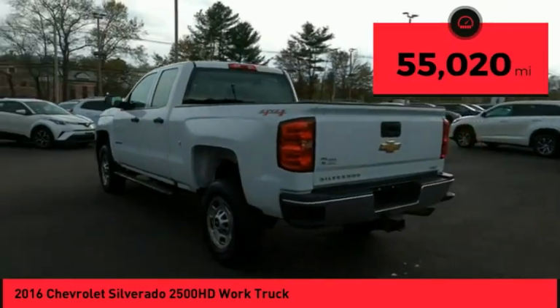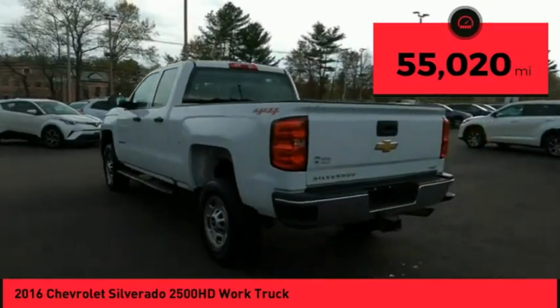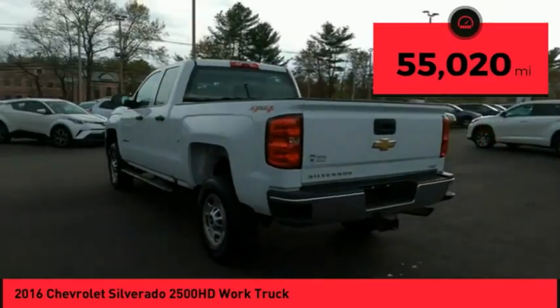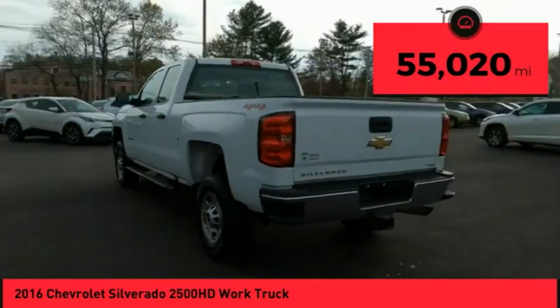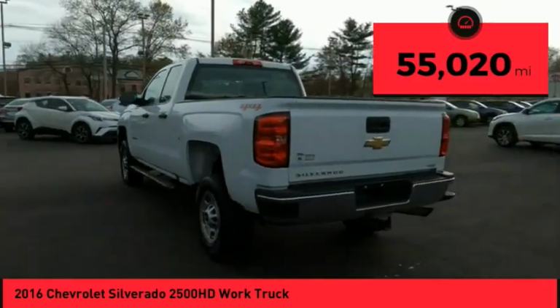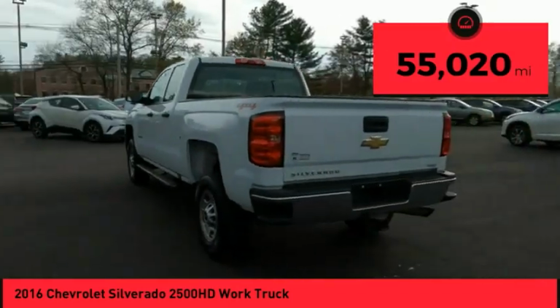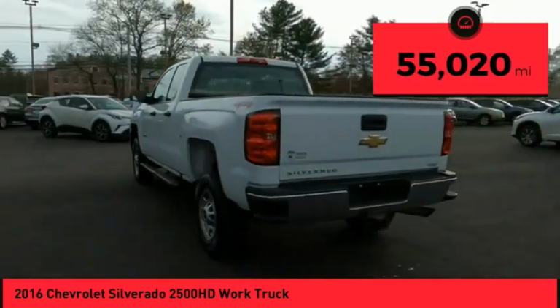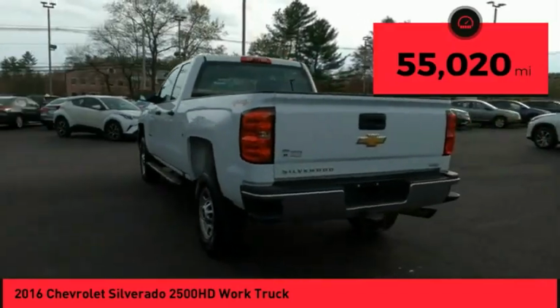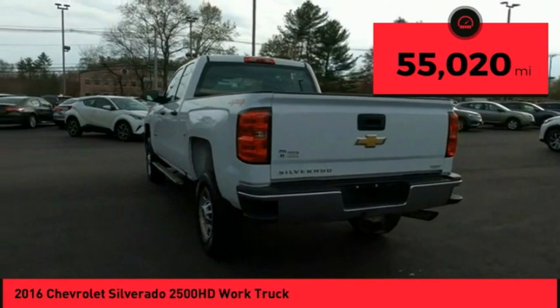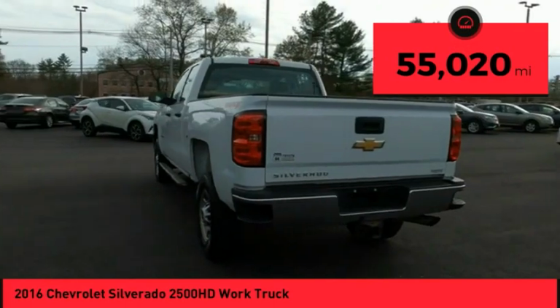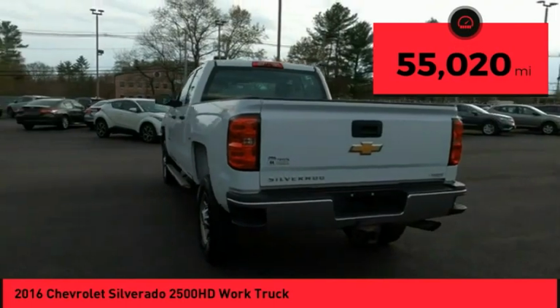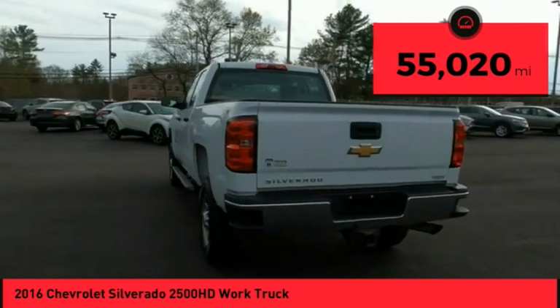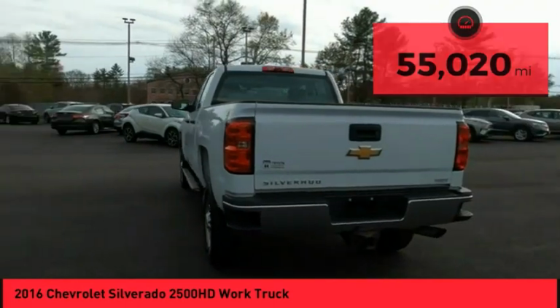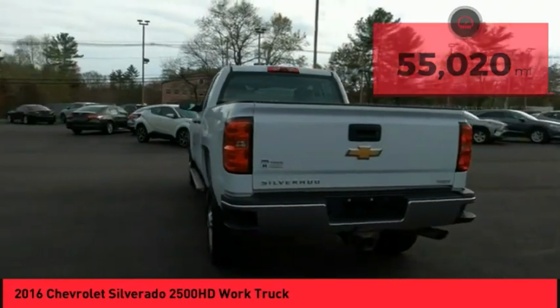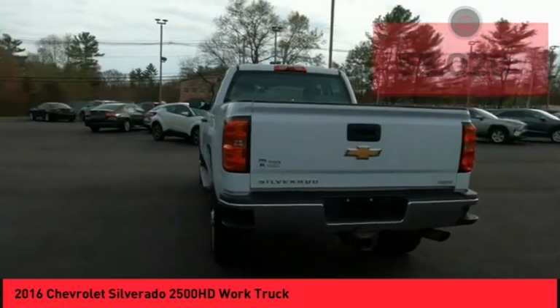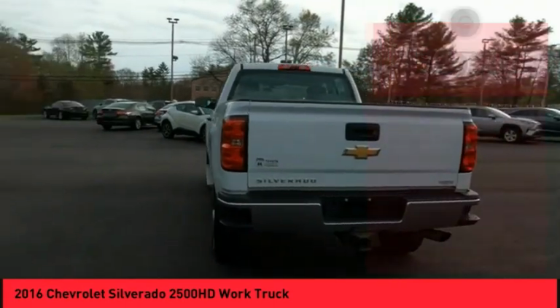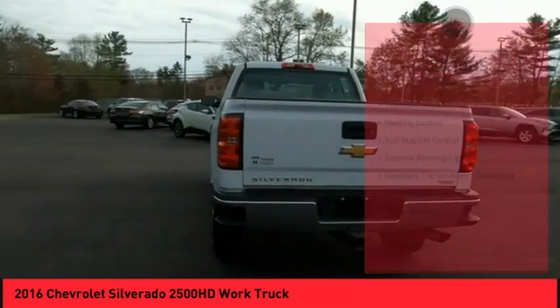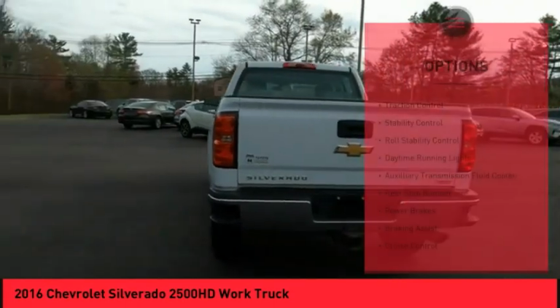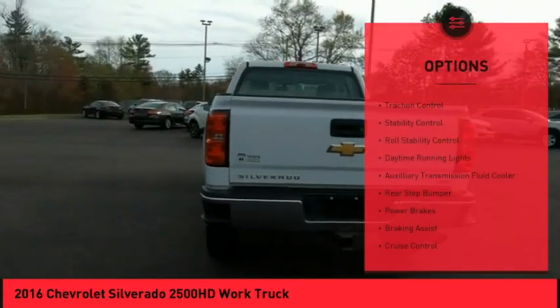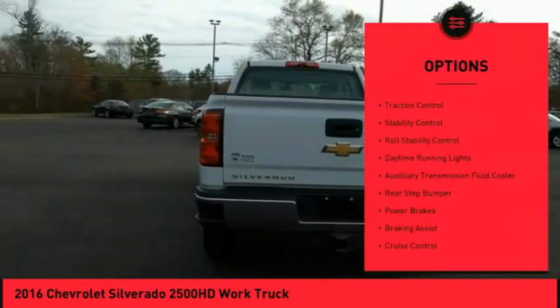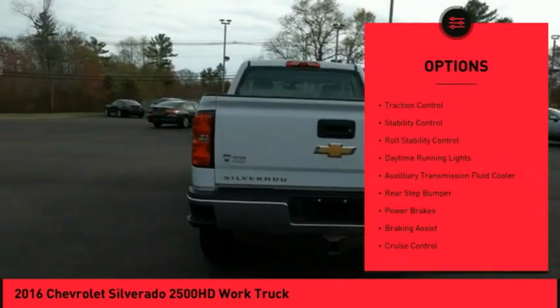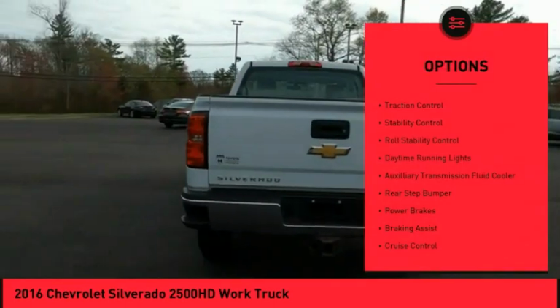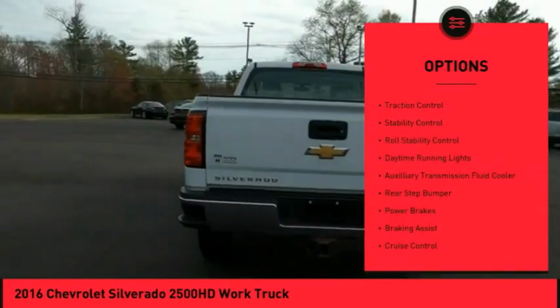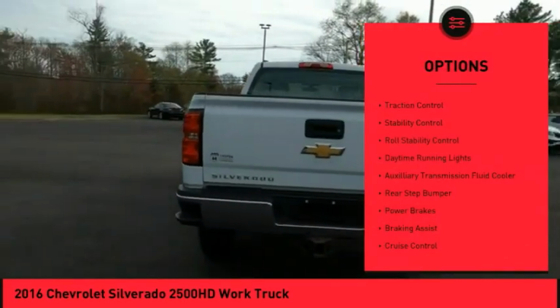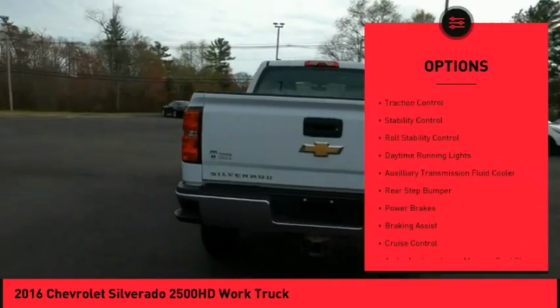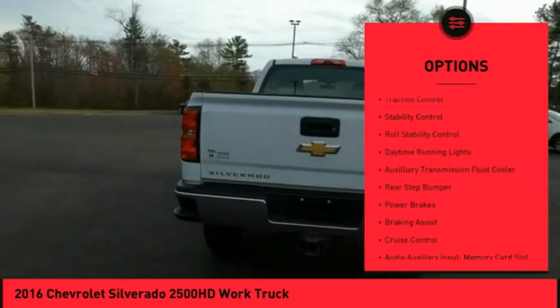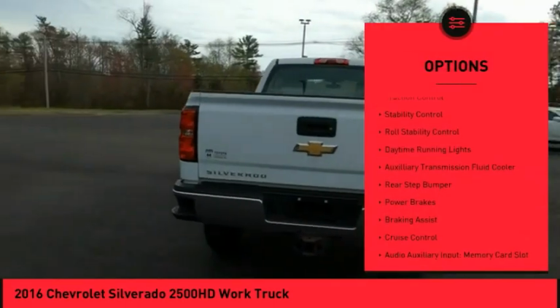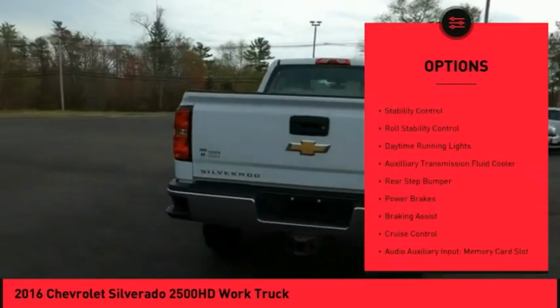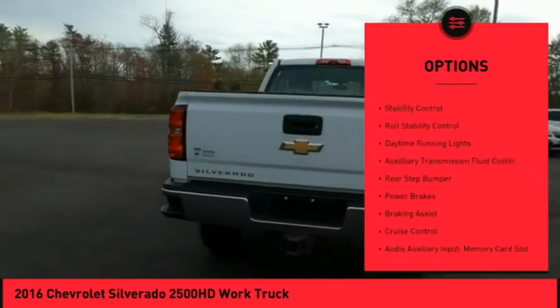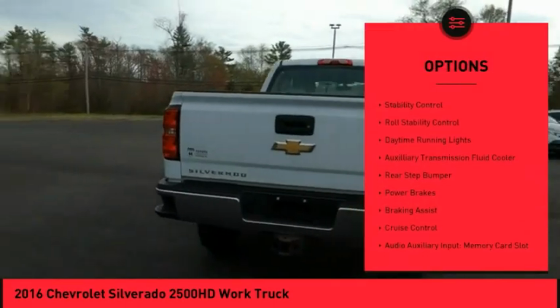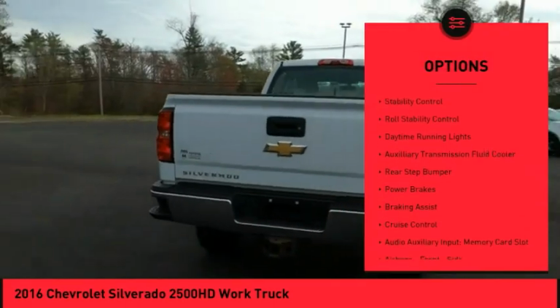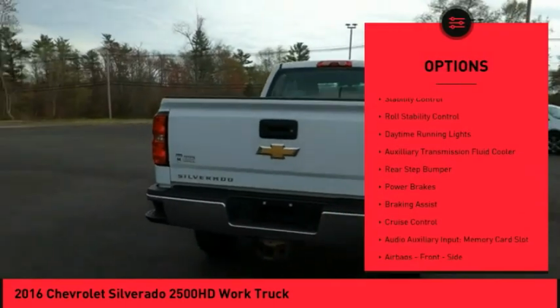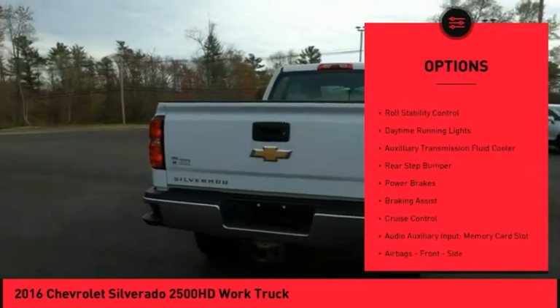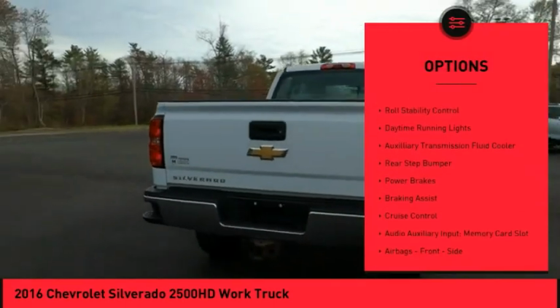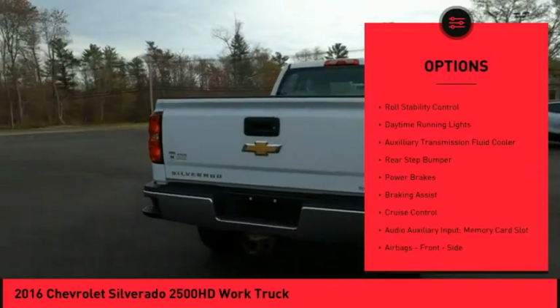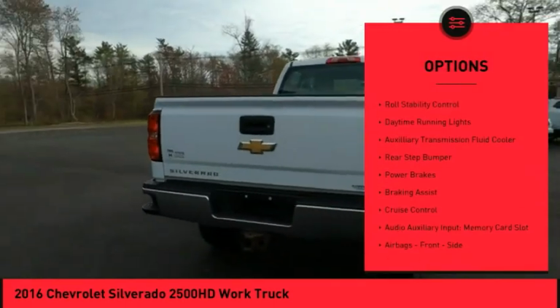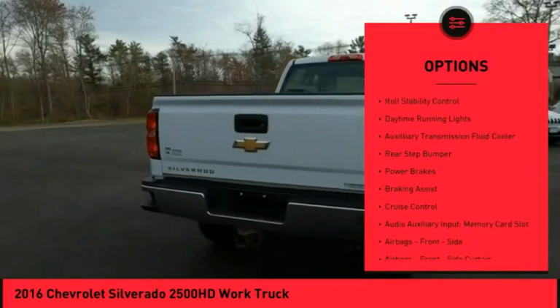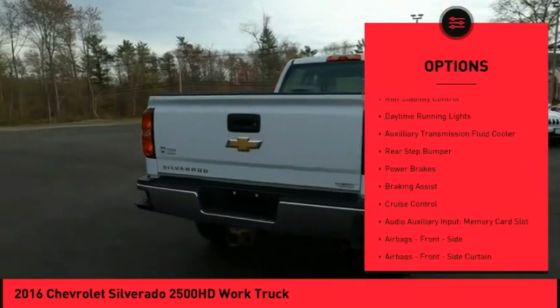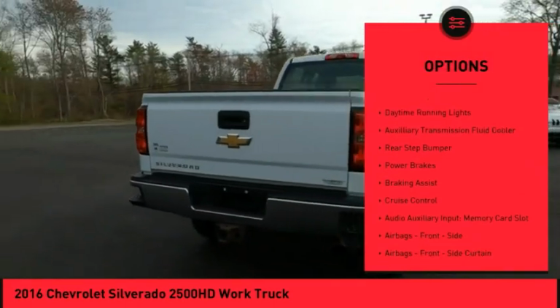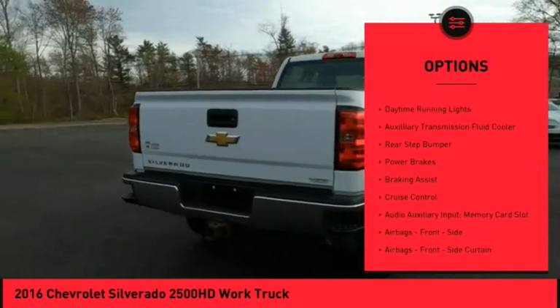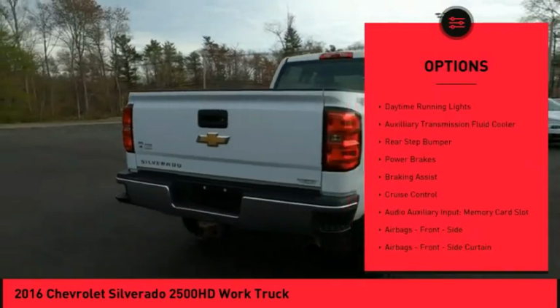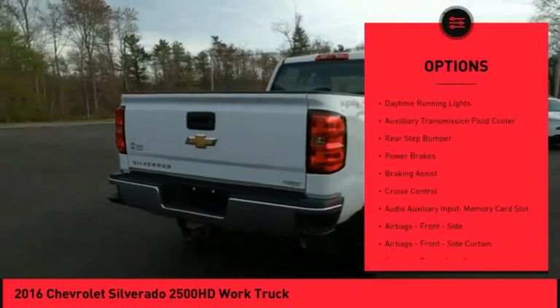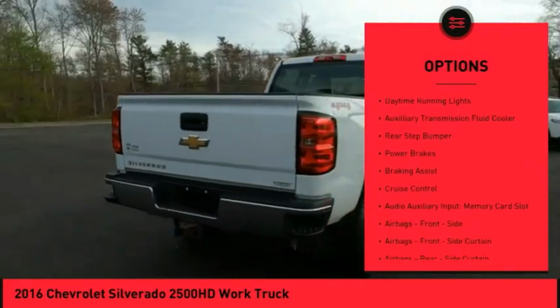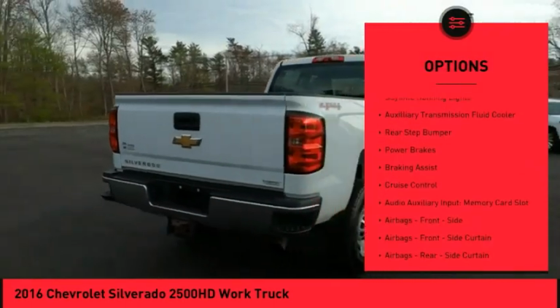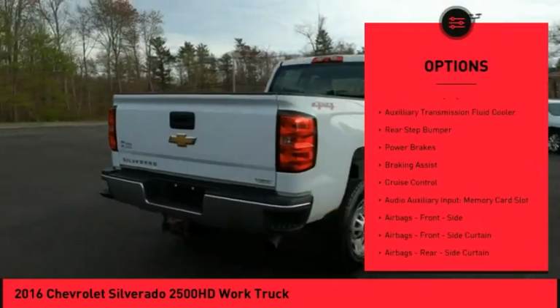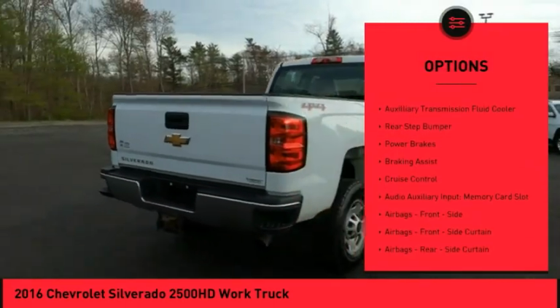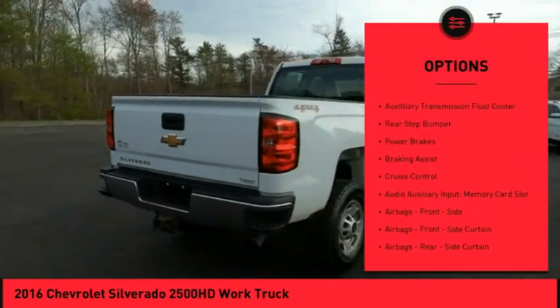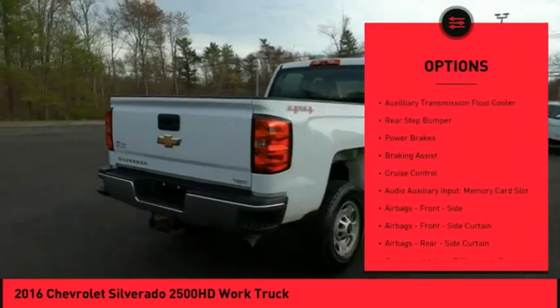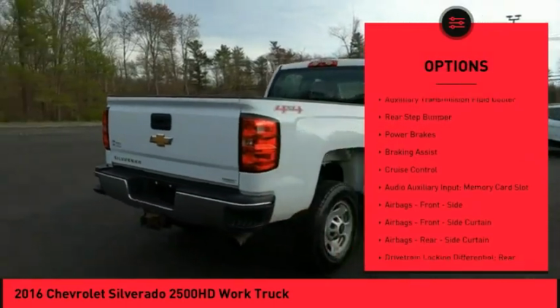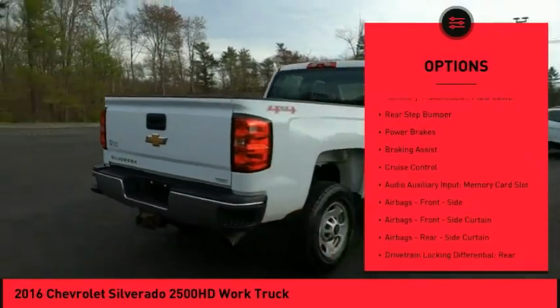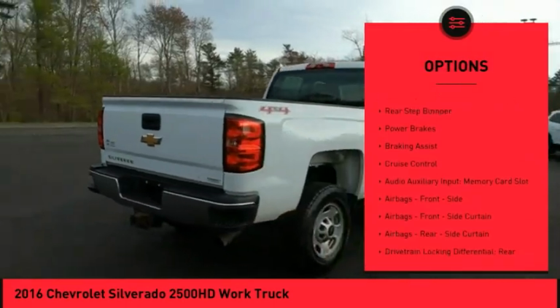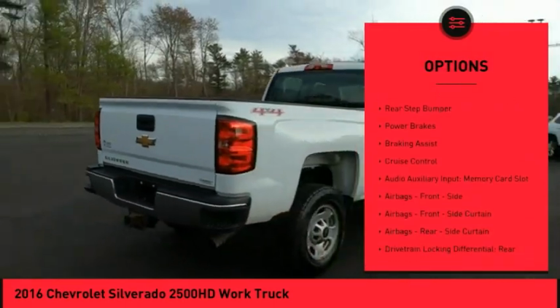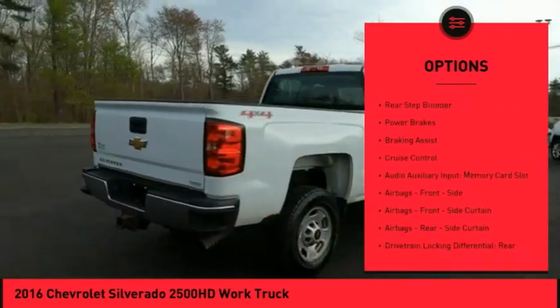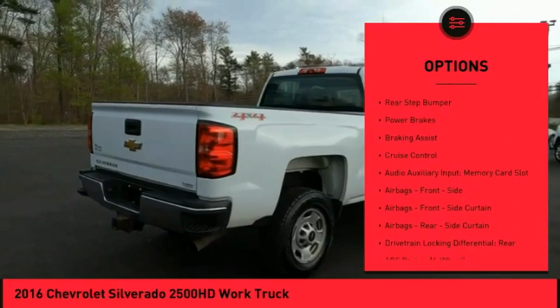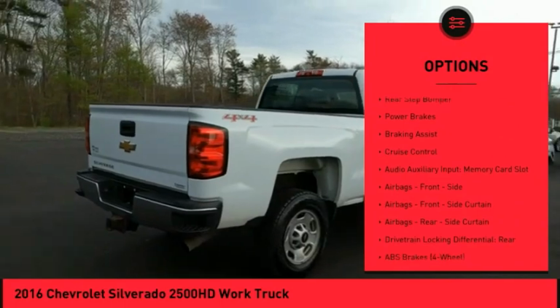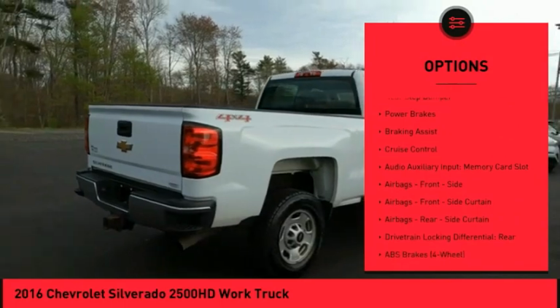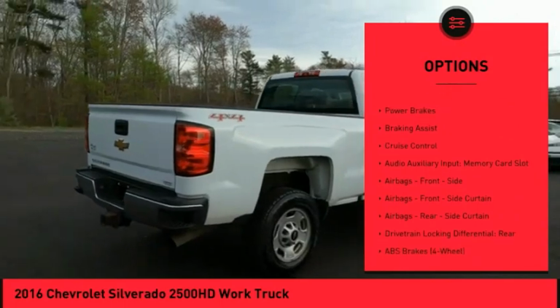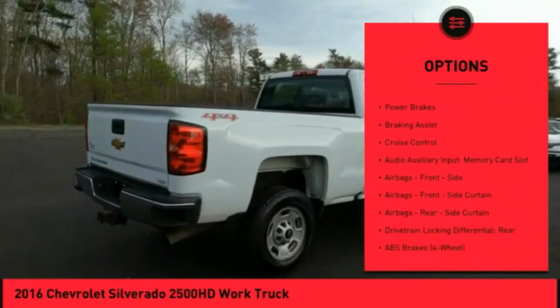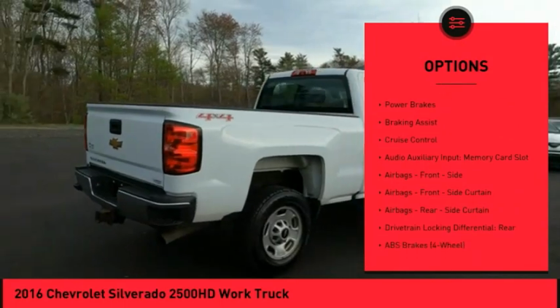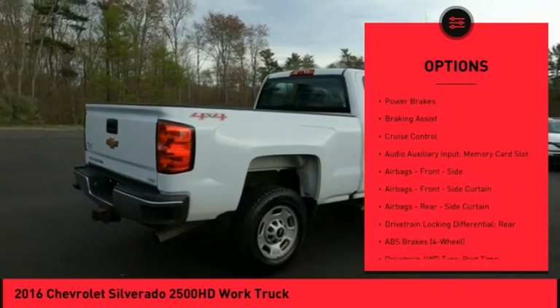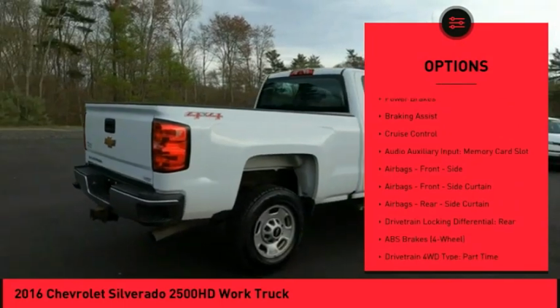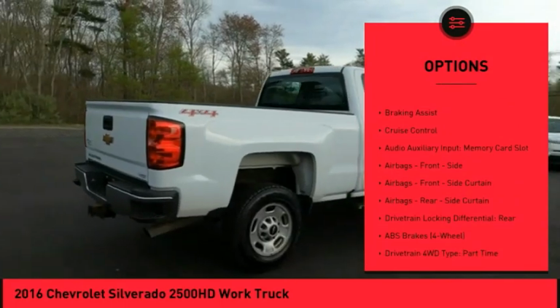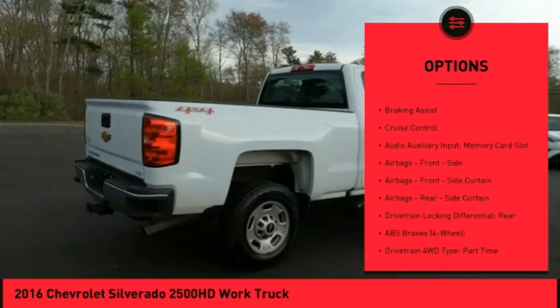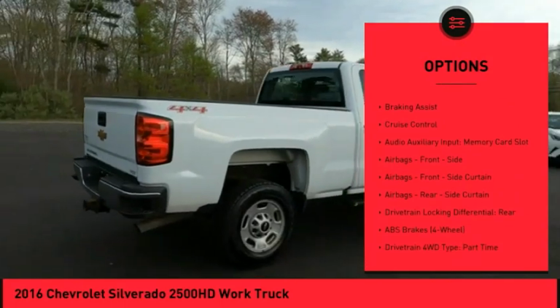Here are some of this vehicle's great options: traction control, stability control, roll stability control, daytime running lights.